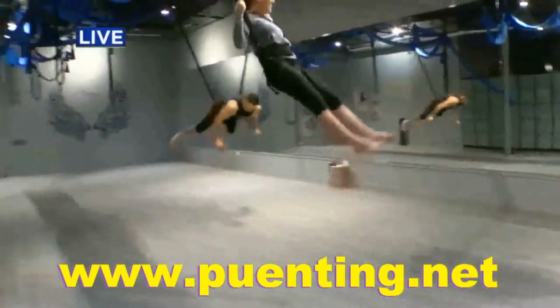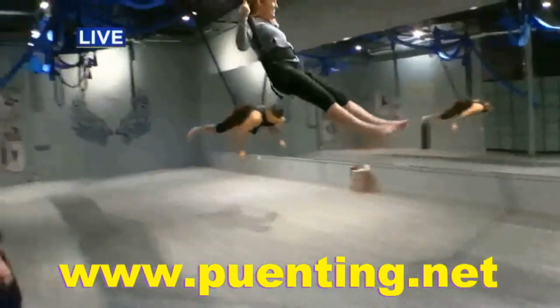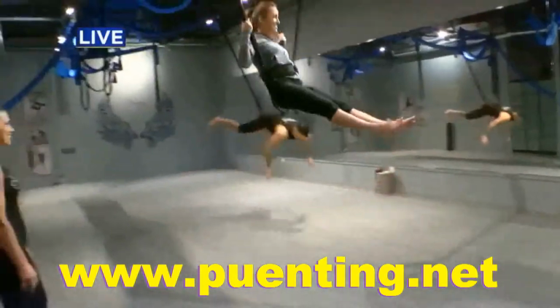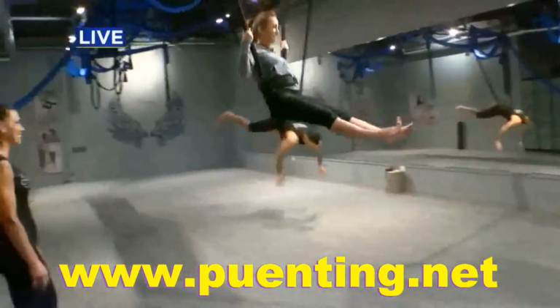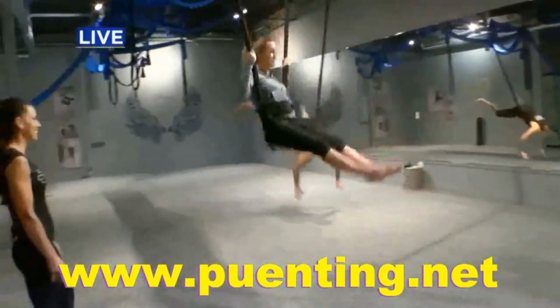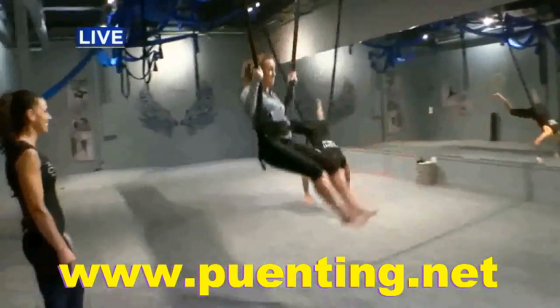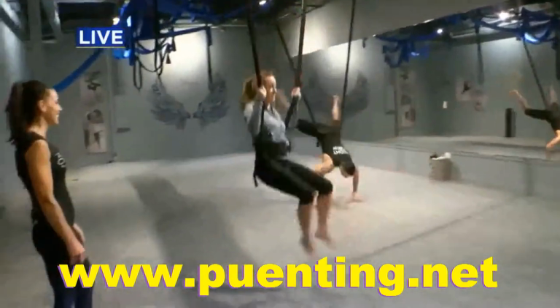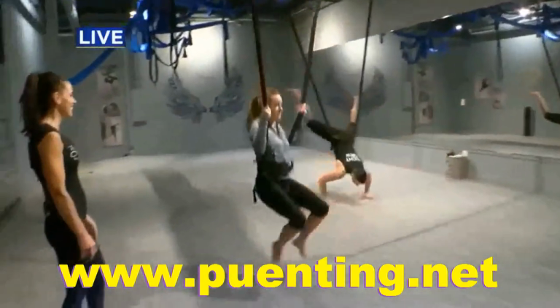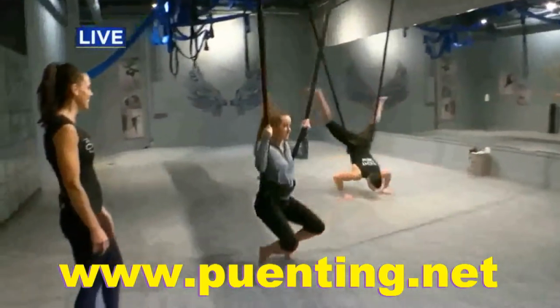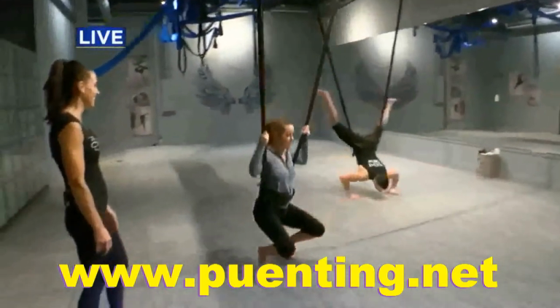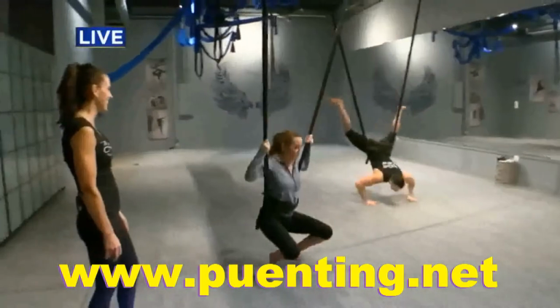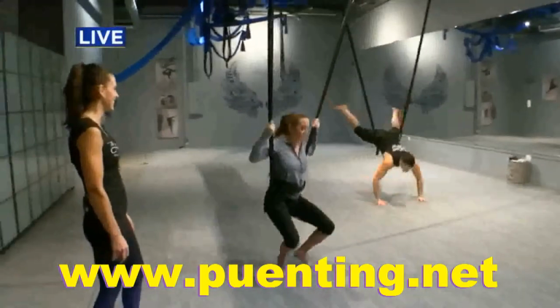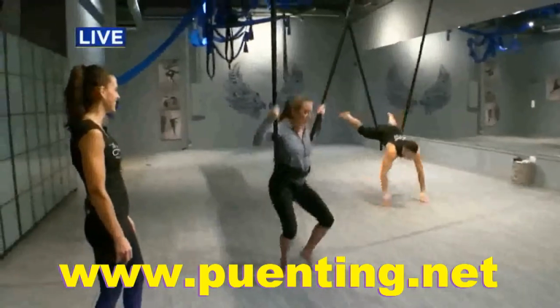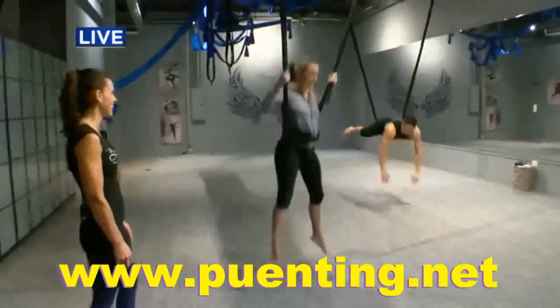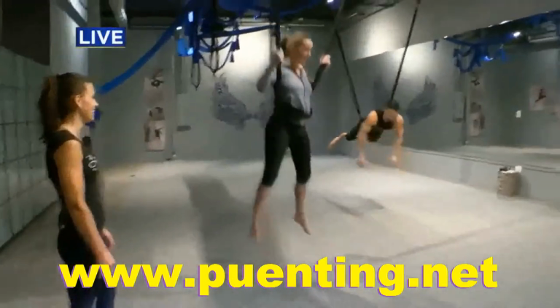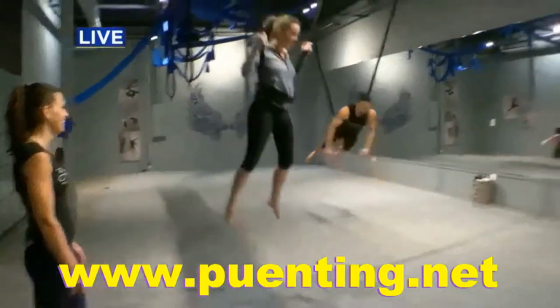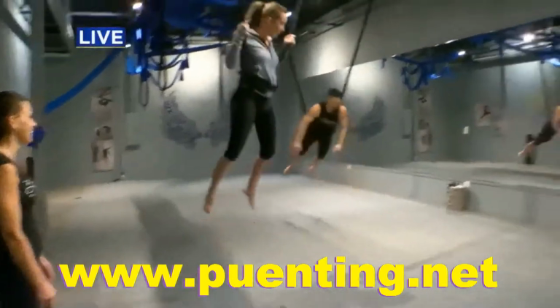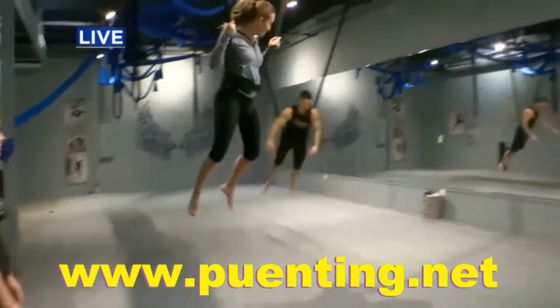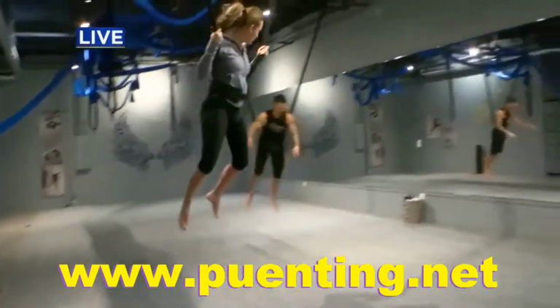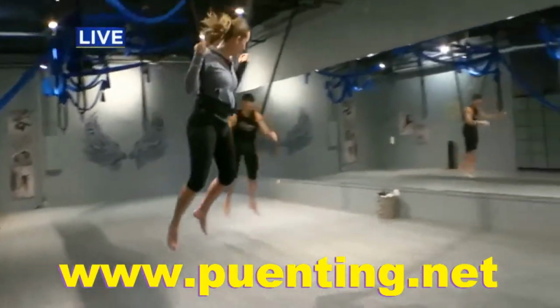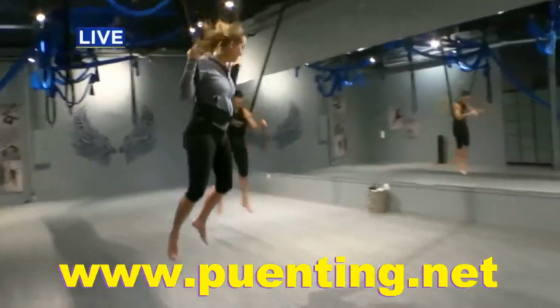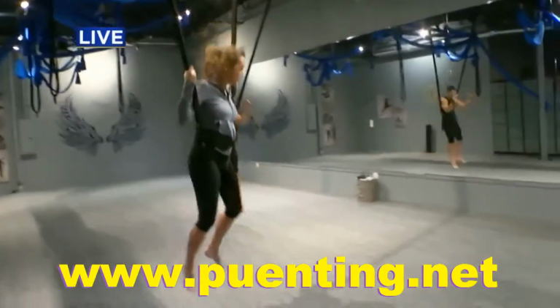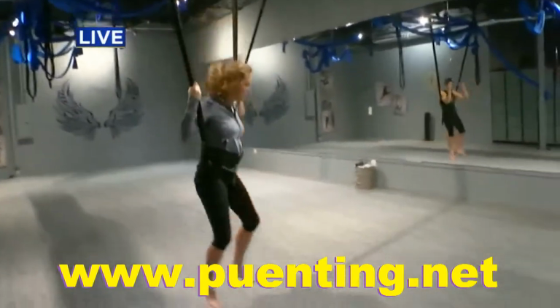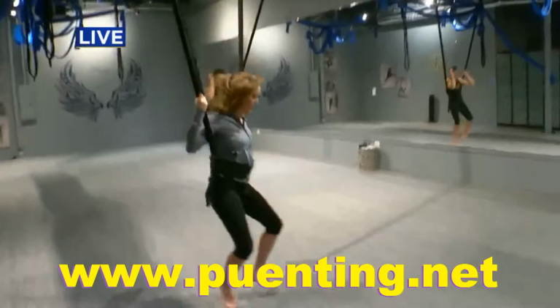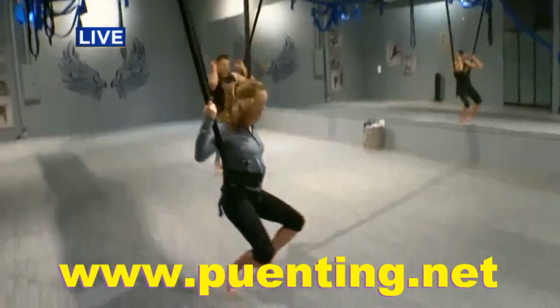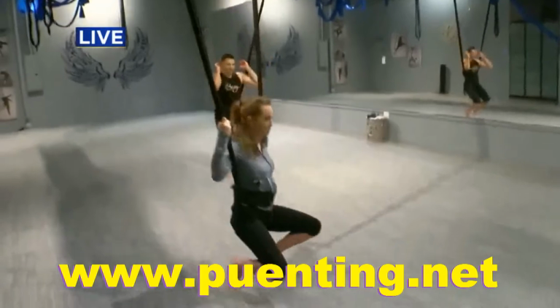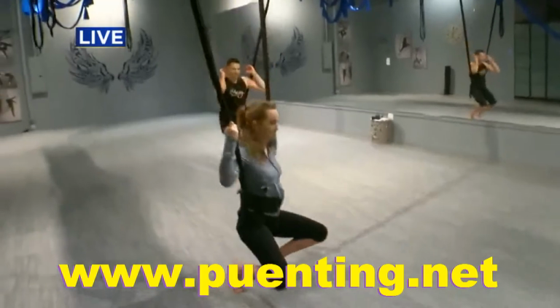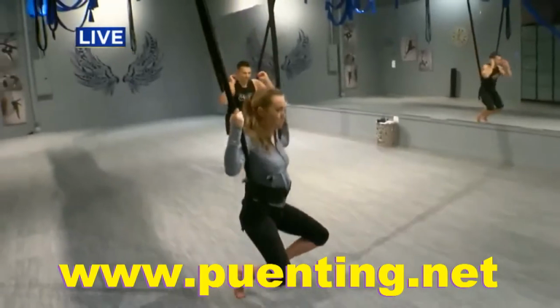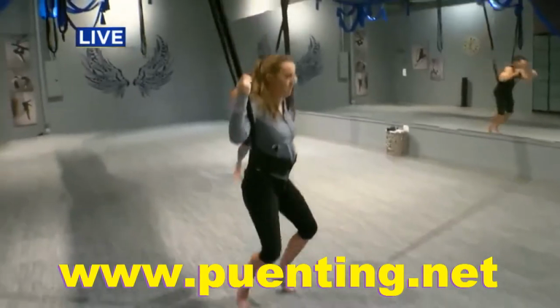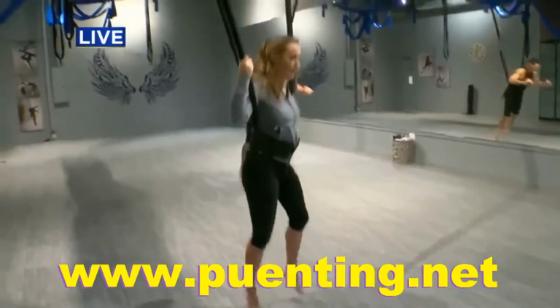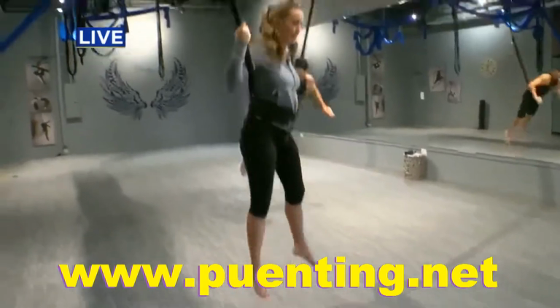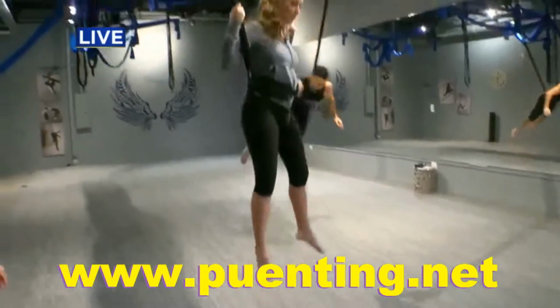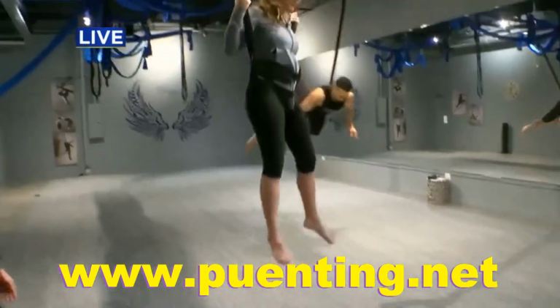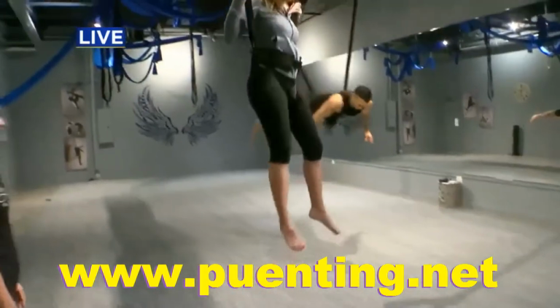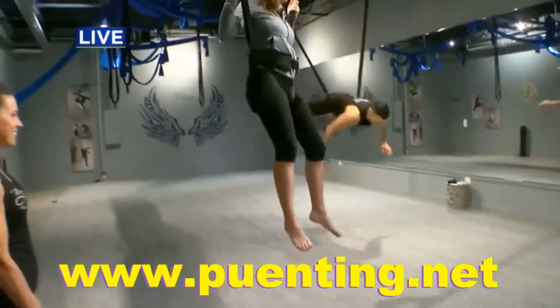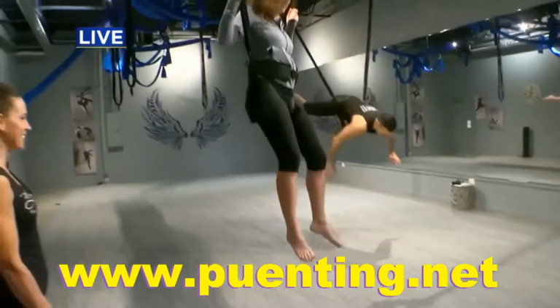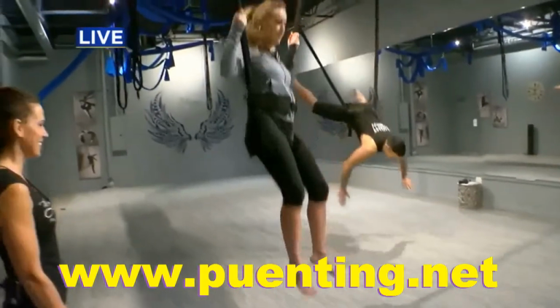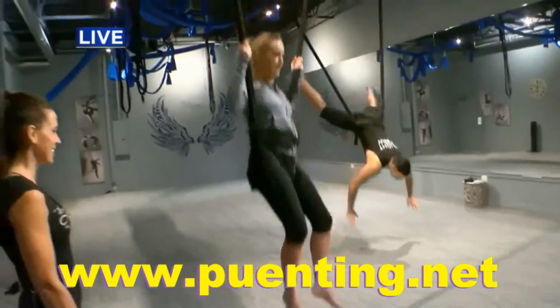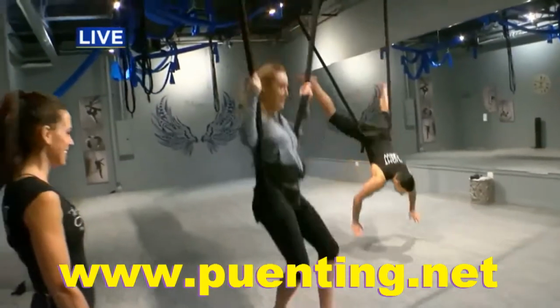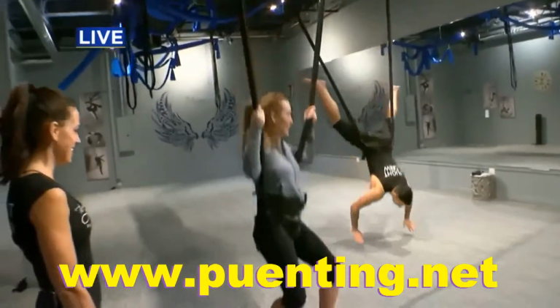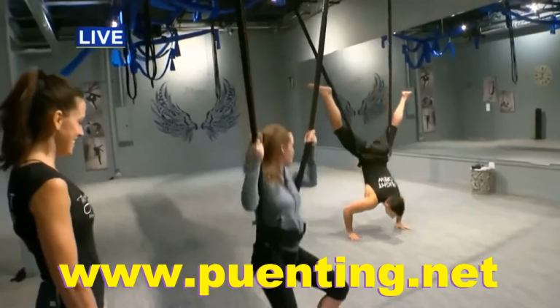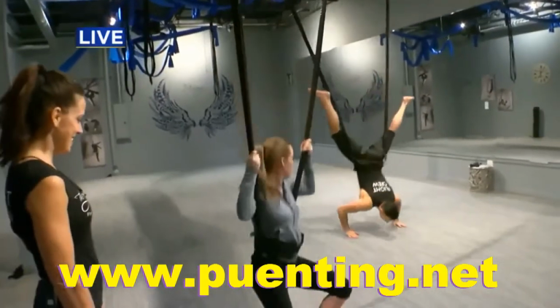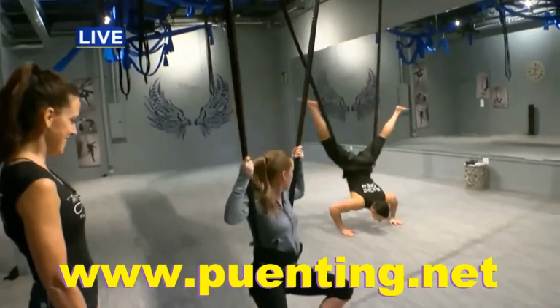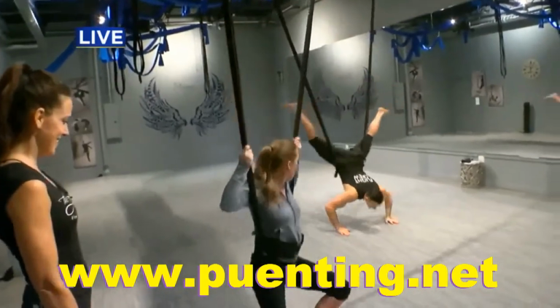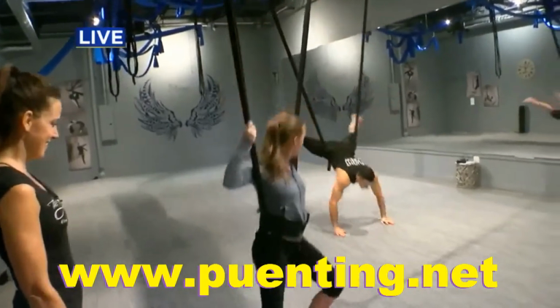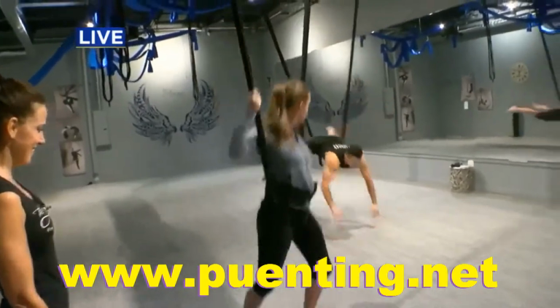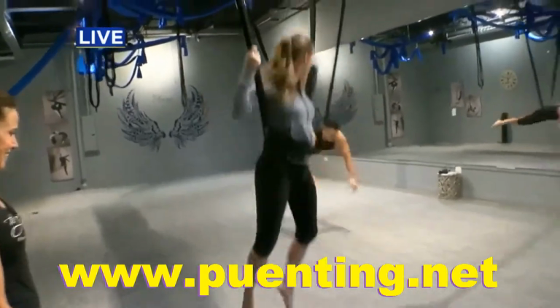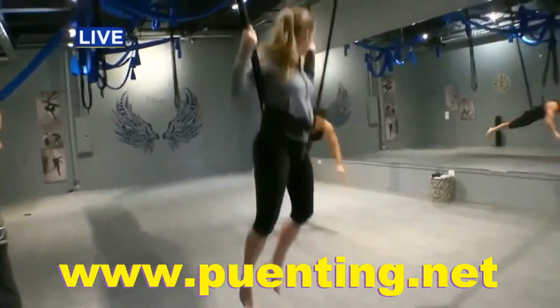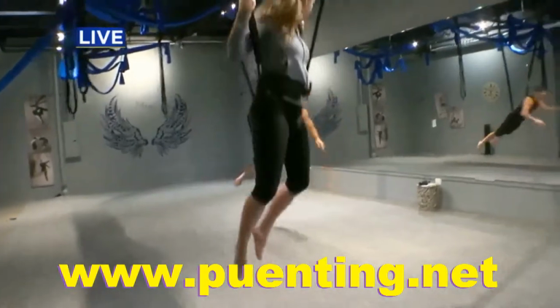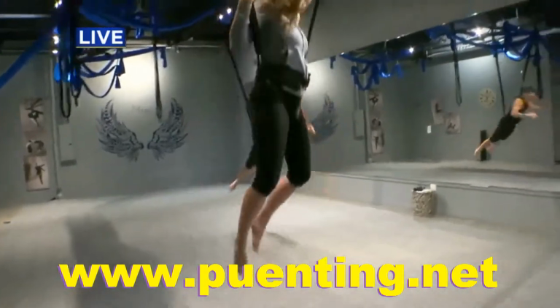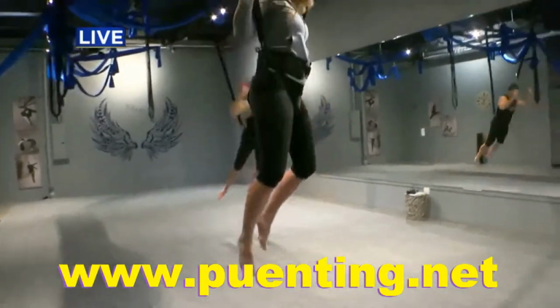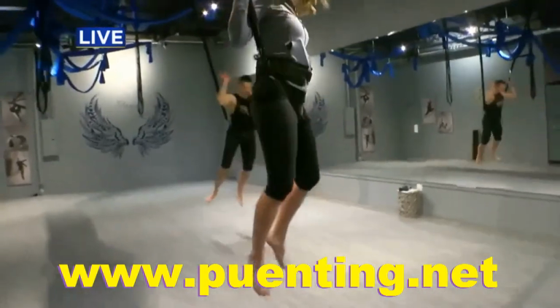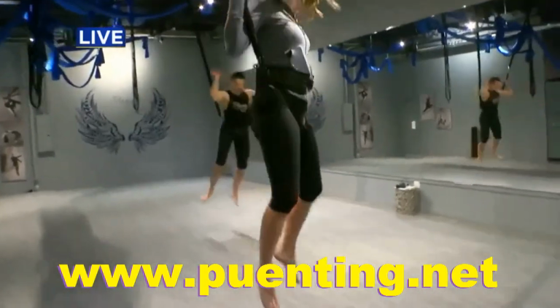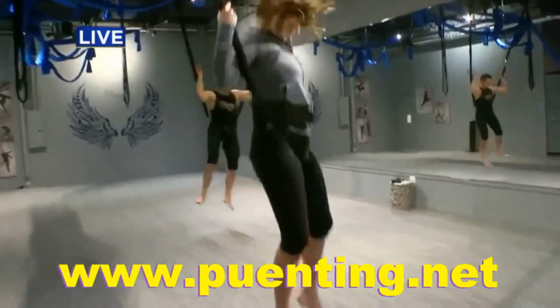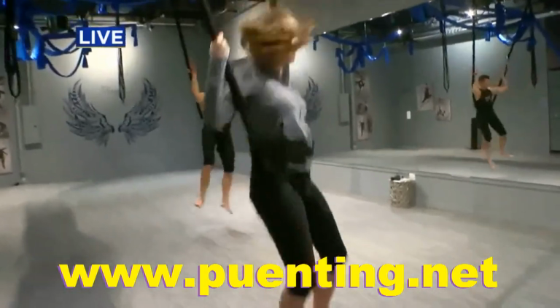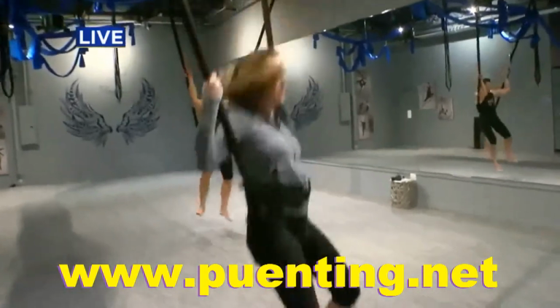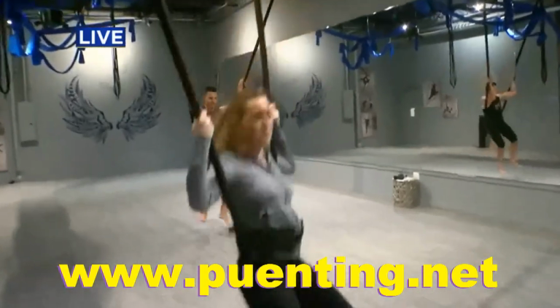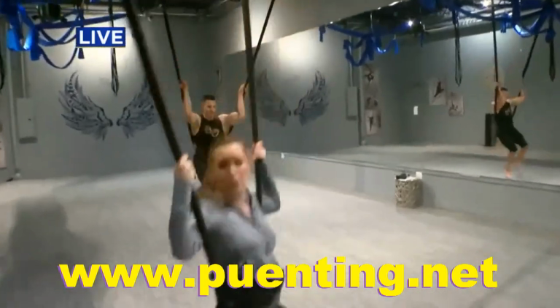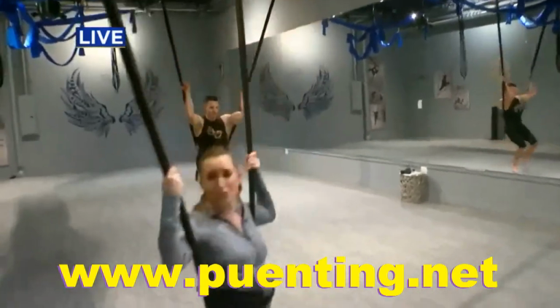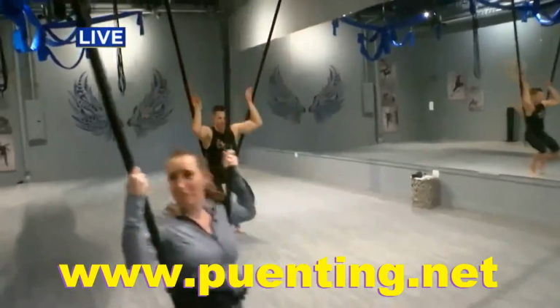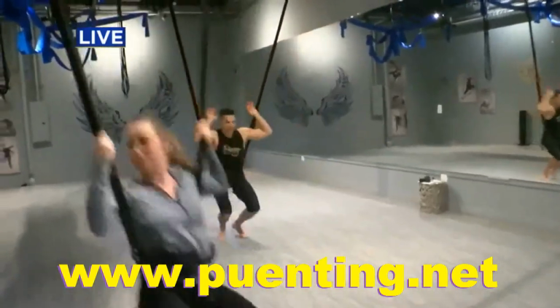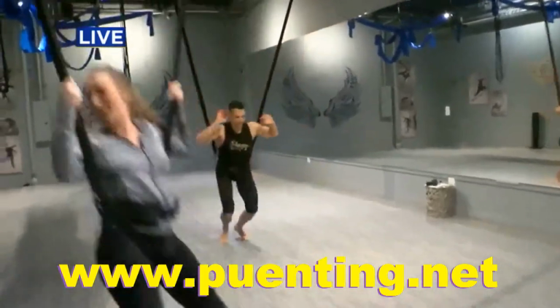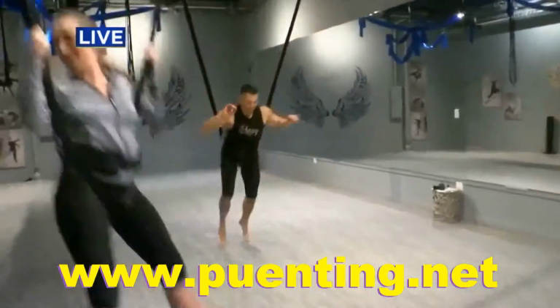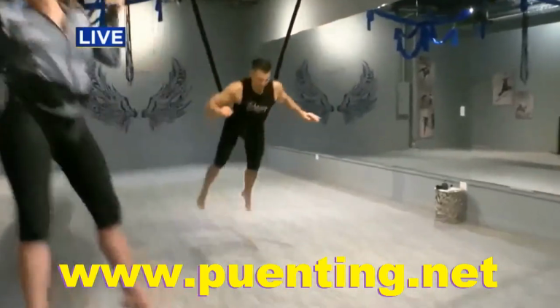This is such a fun time. So Alex is doing a little bit more back there than I'm doing — he's doing push-ups on it.